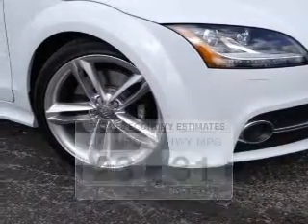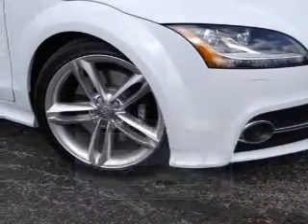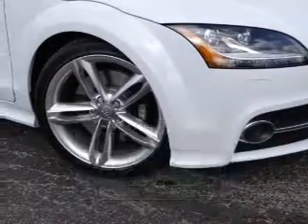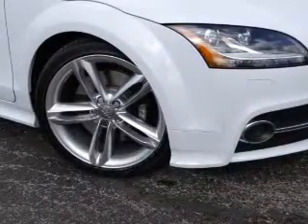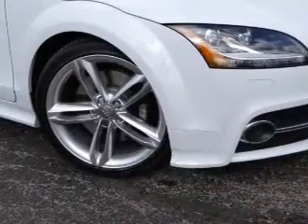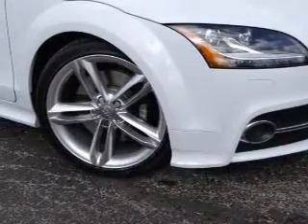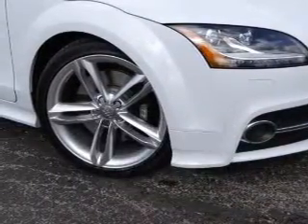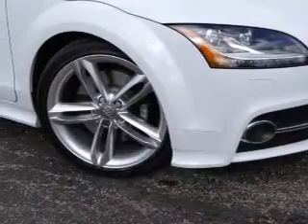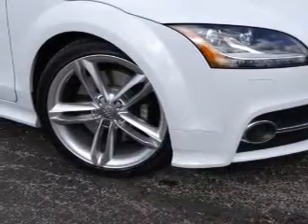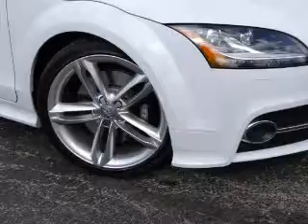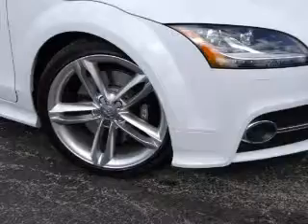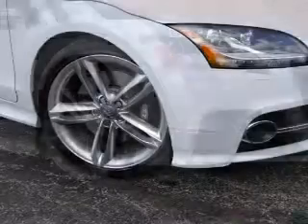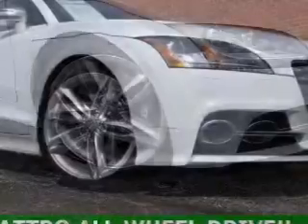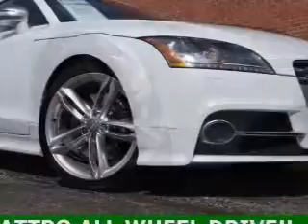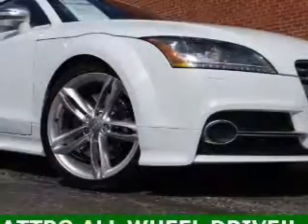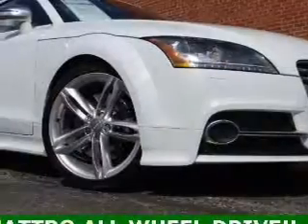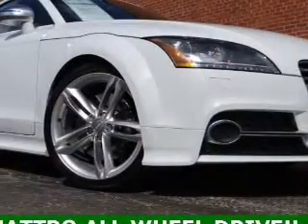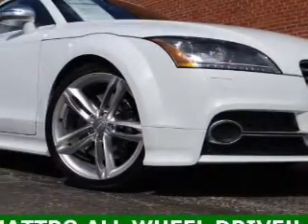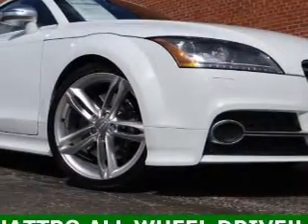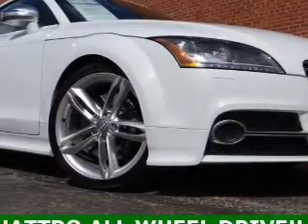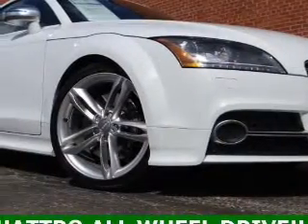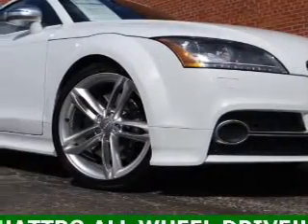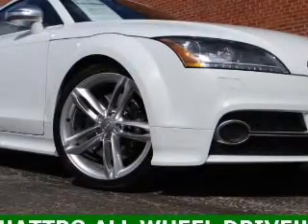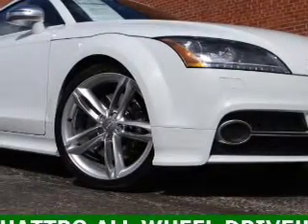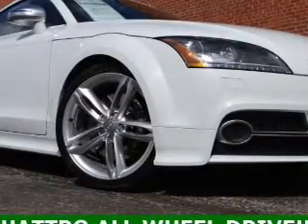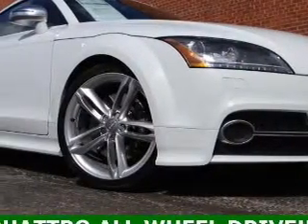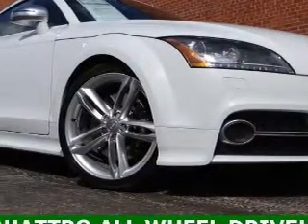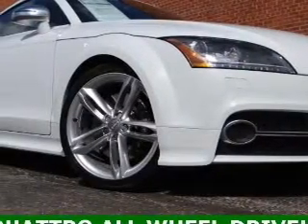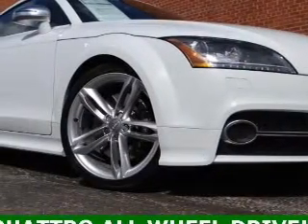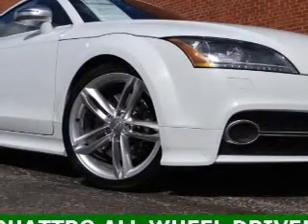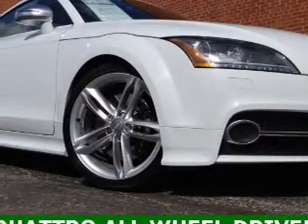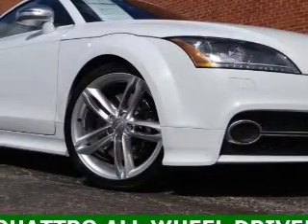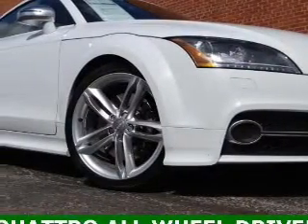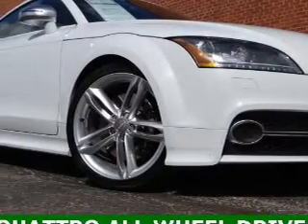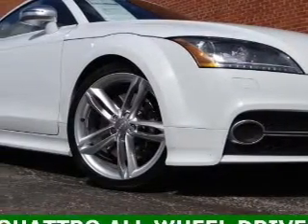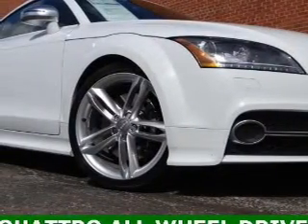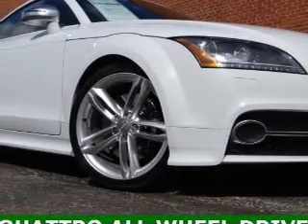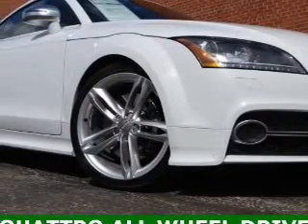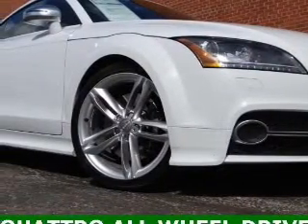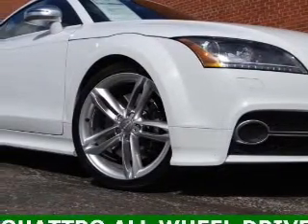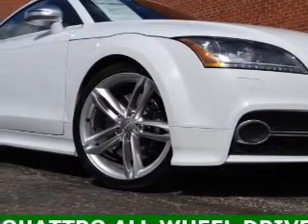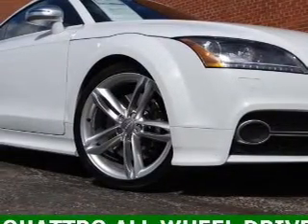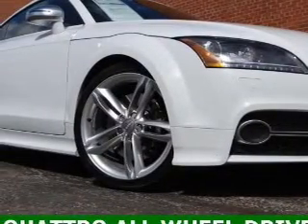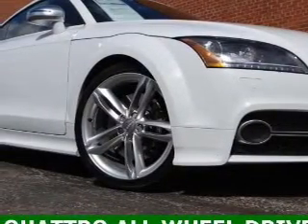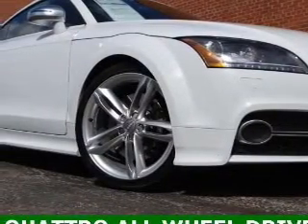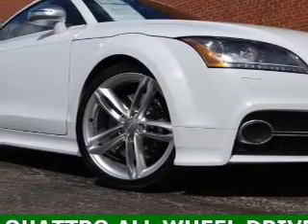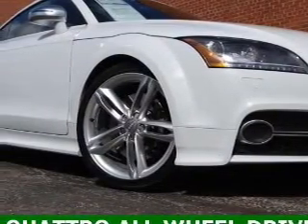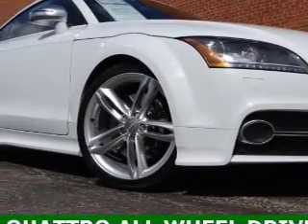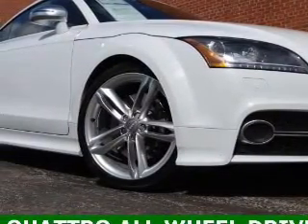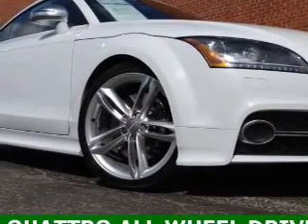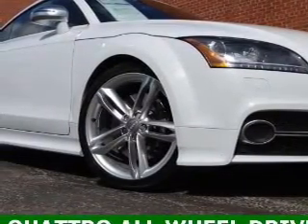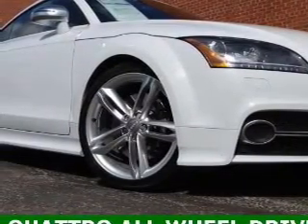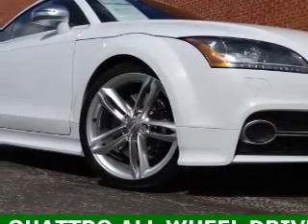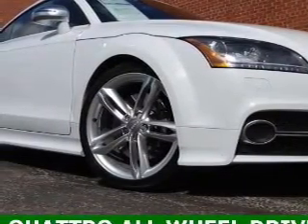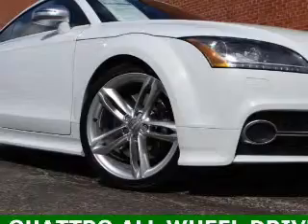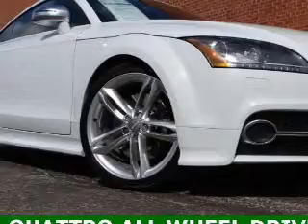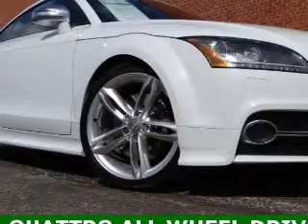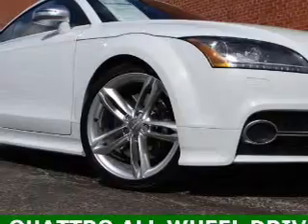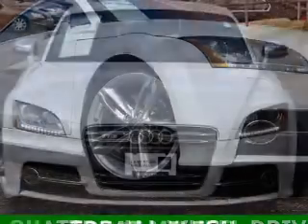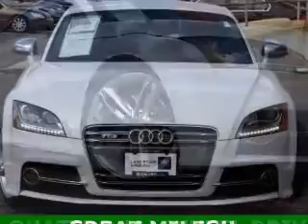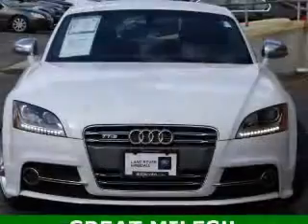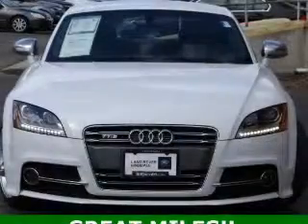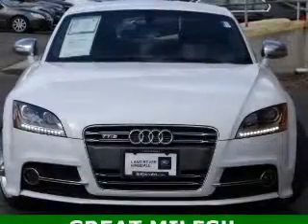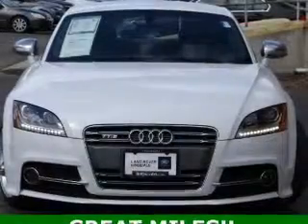The powertrain includes all-wheel drive with an efficient four-cylinder engine connected to a smooth-shifting, six-speed automatic transmission.